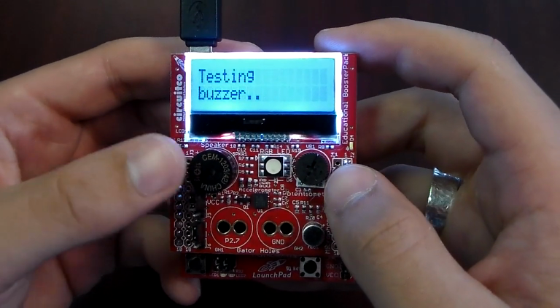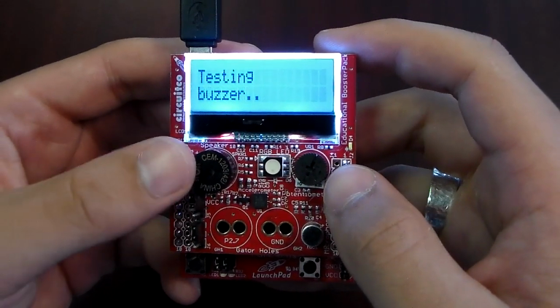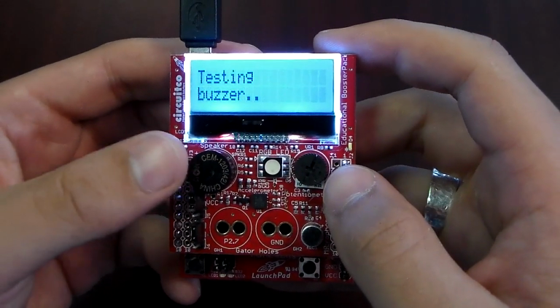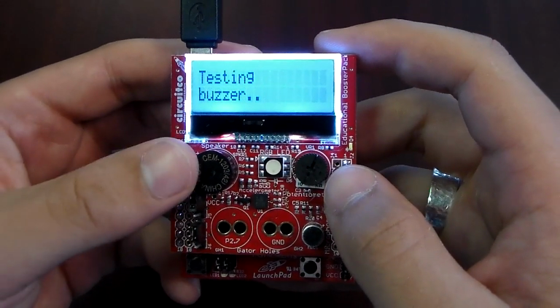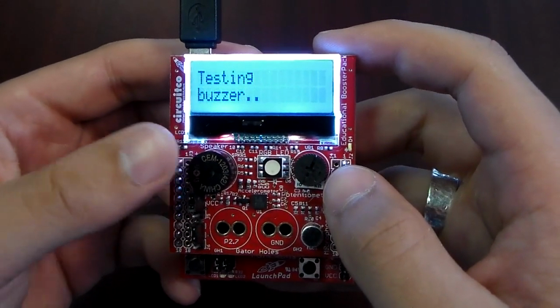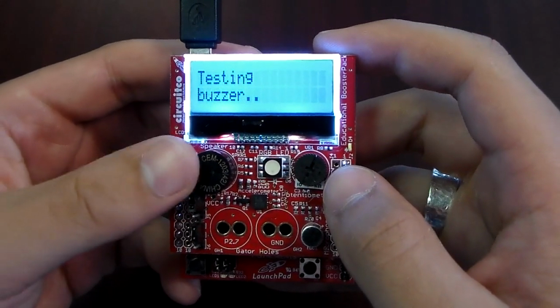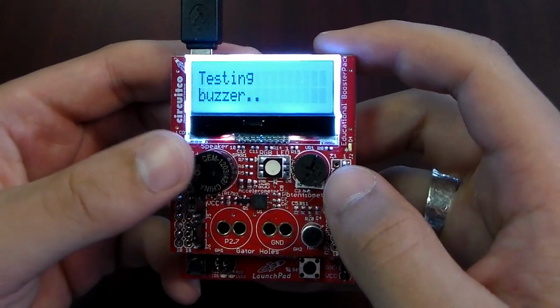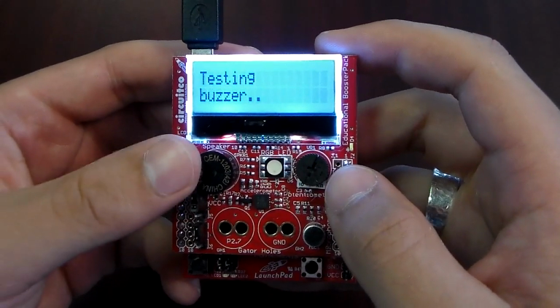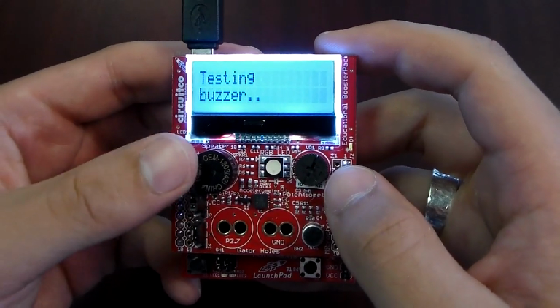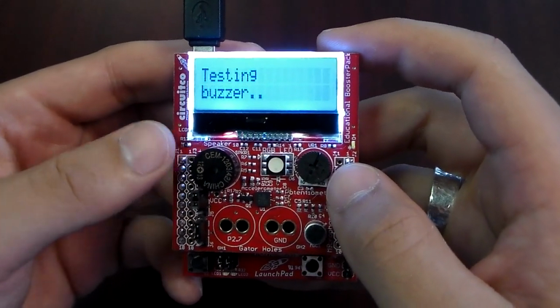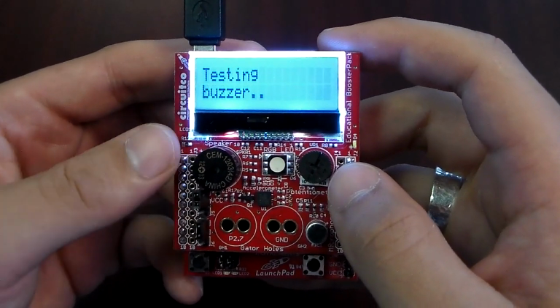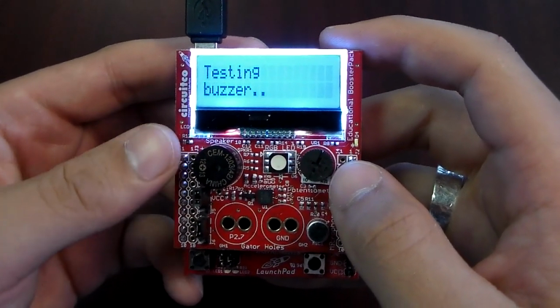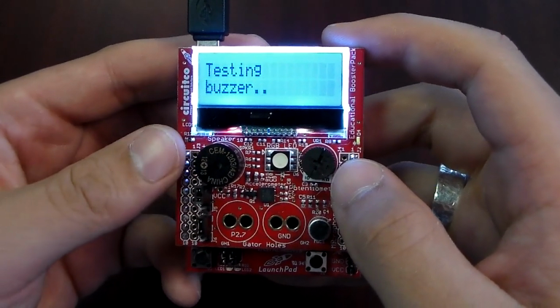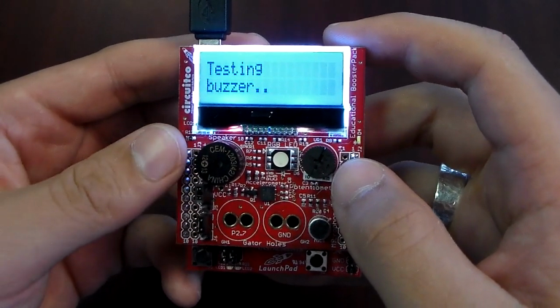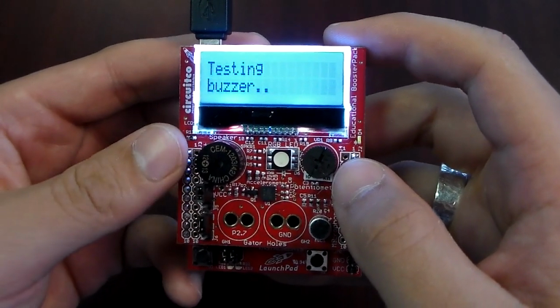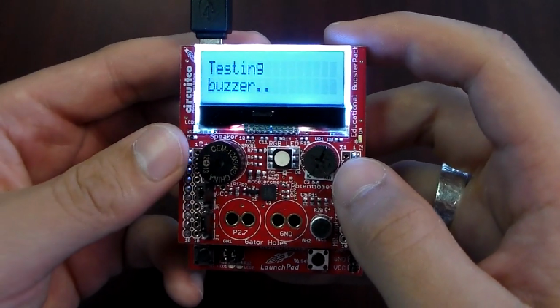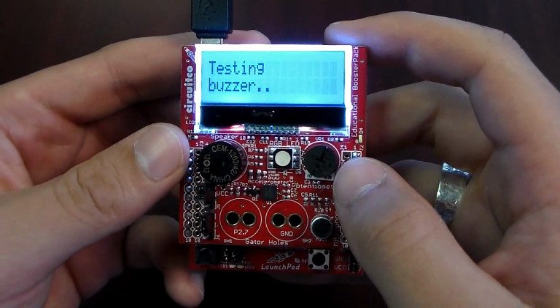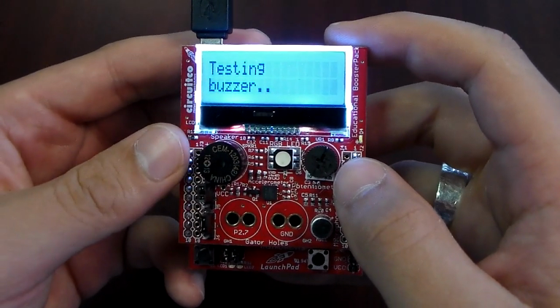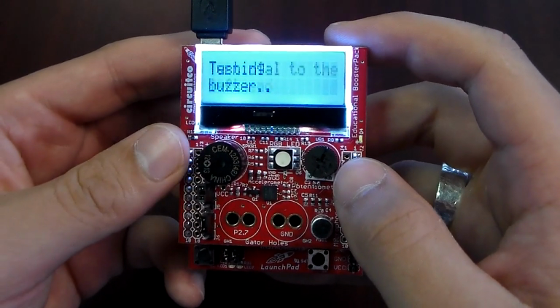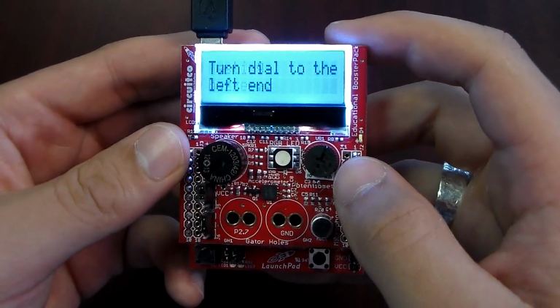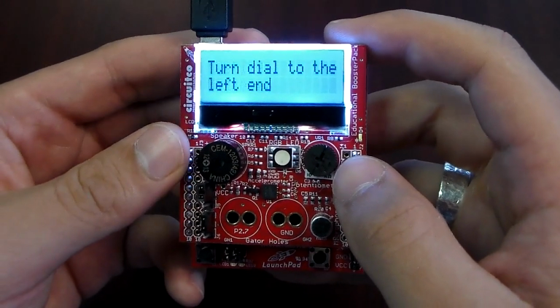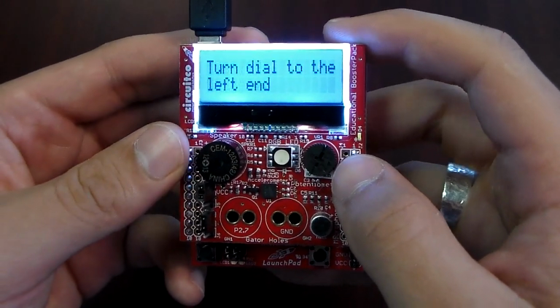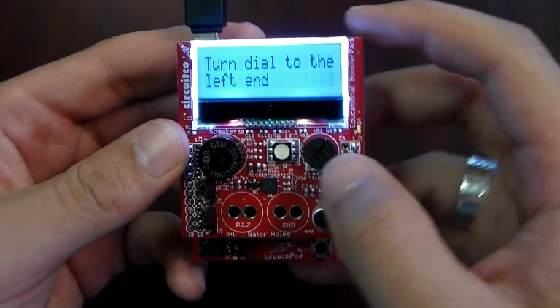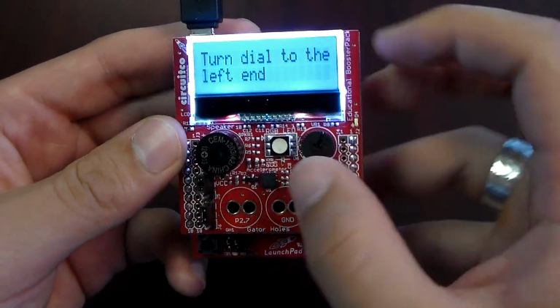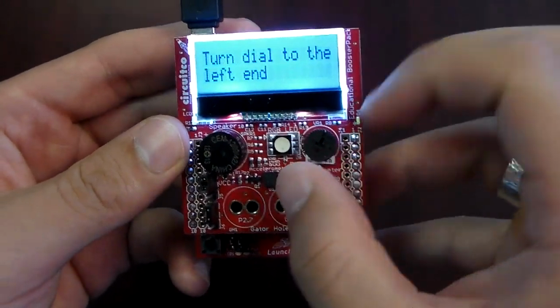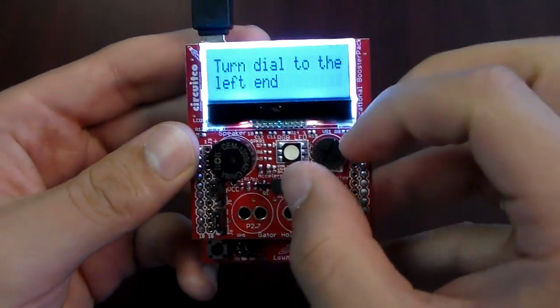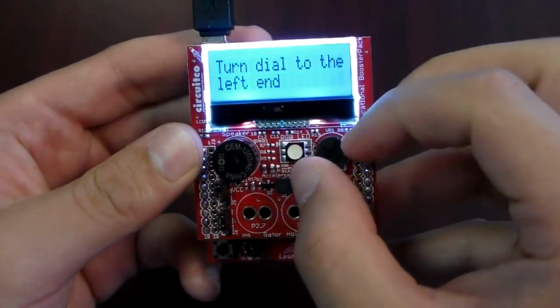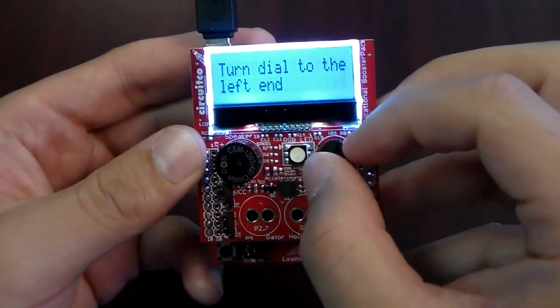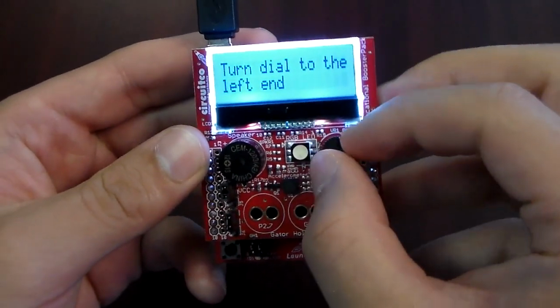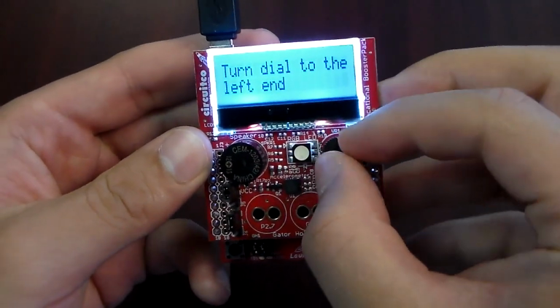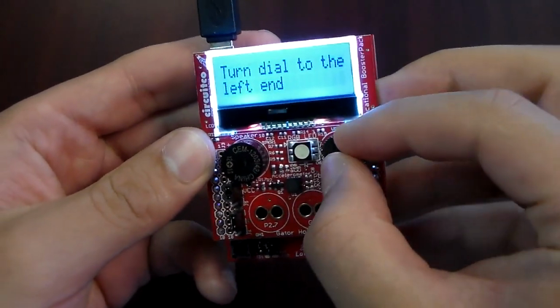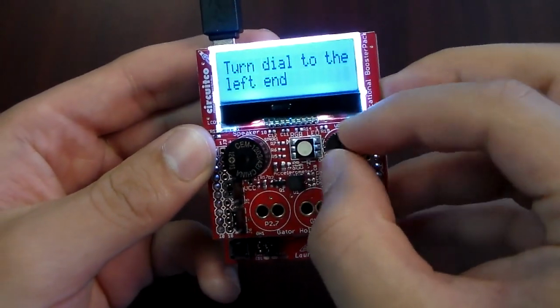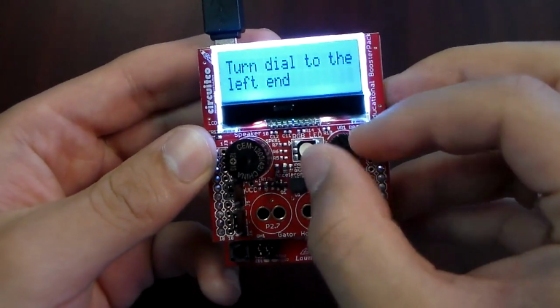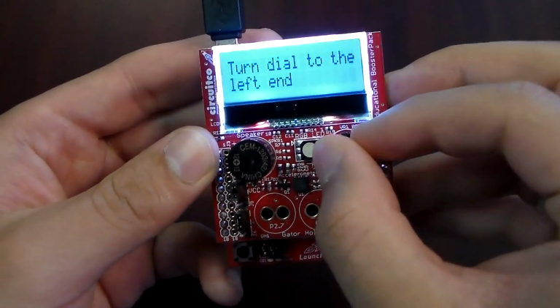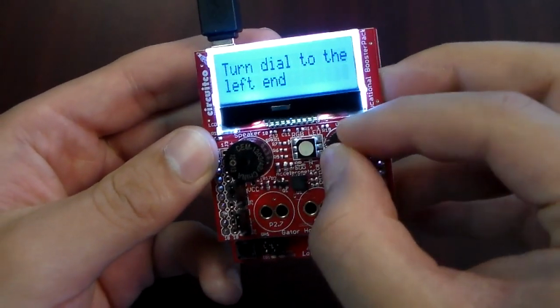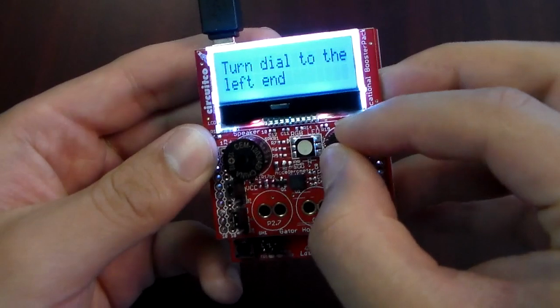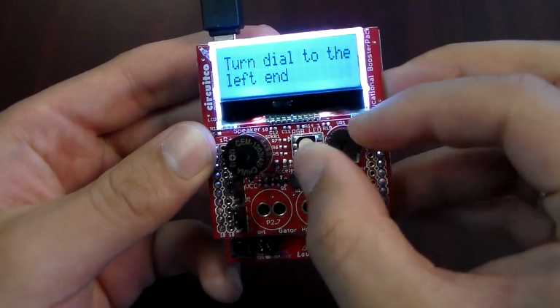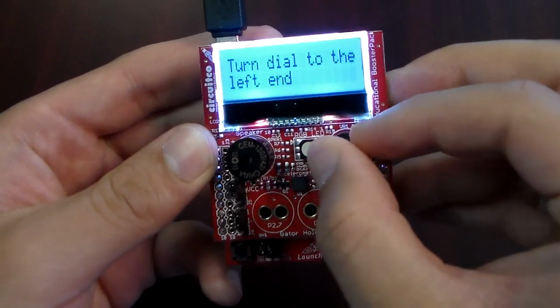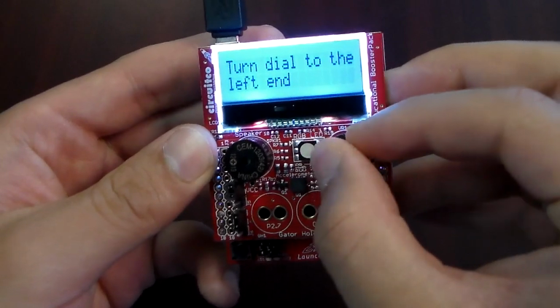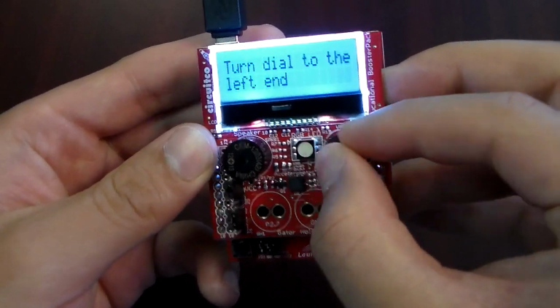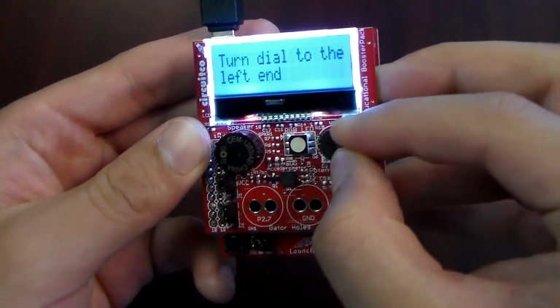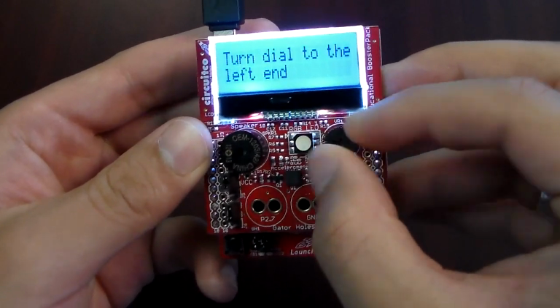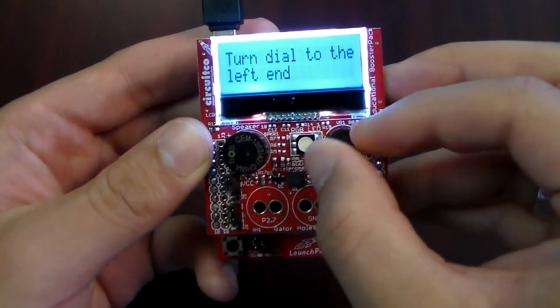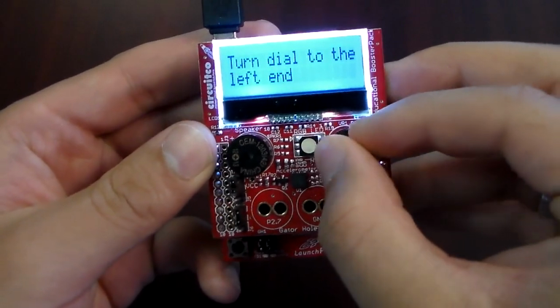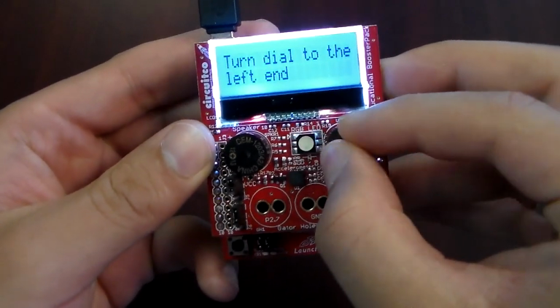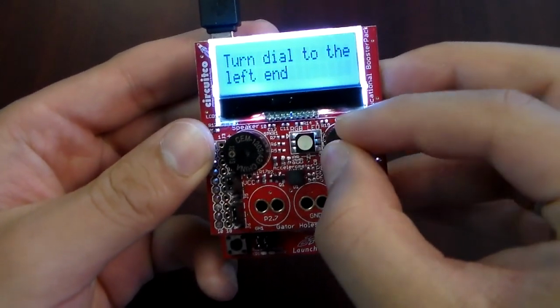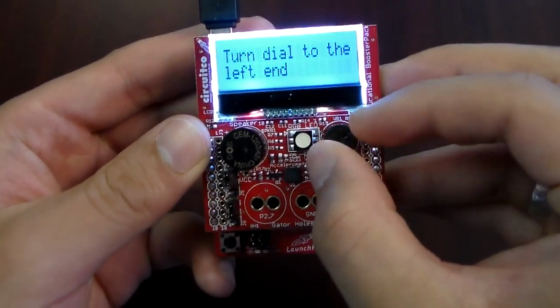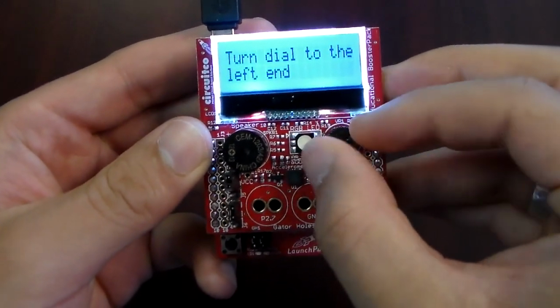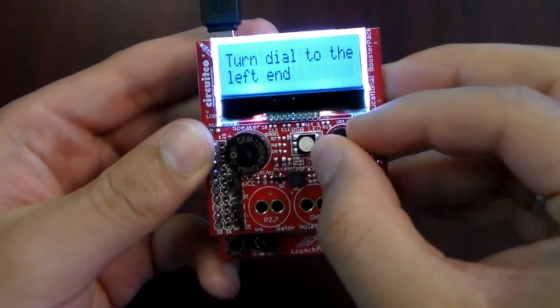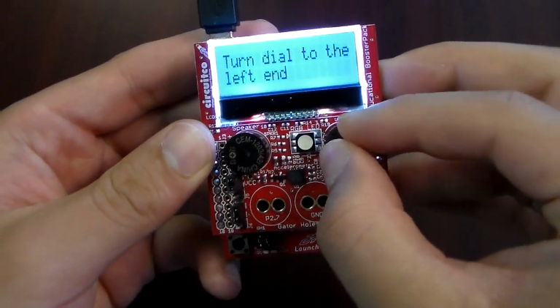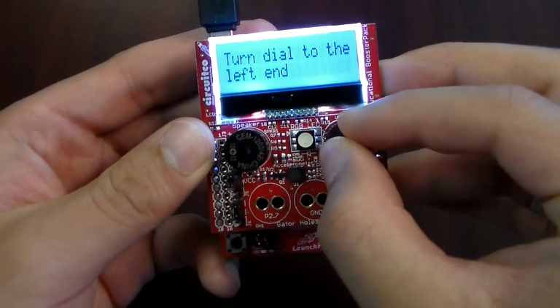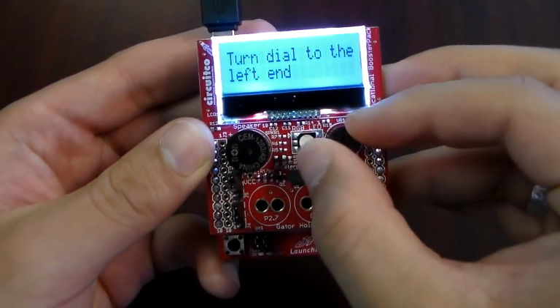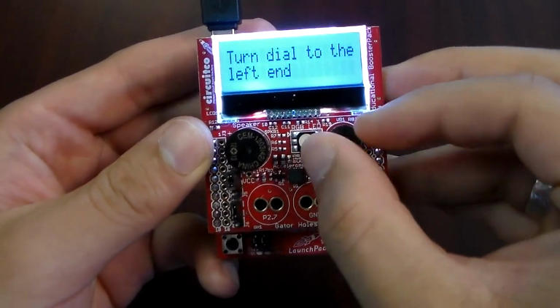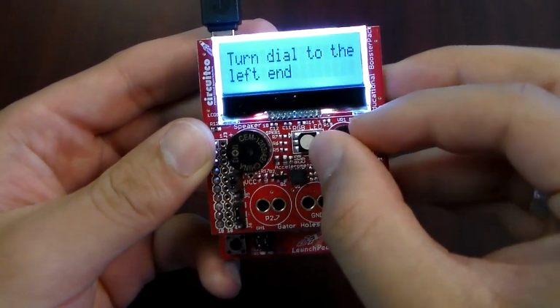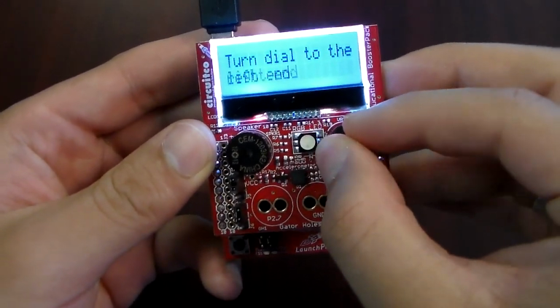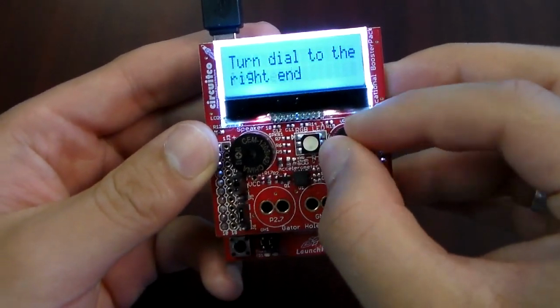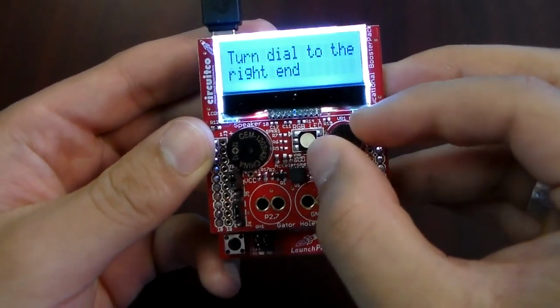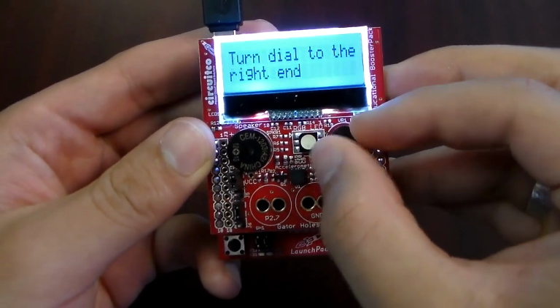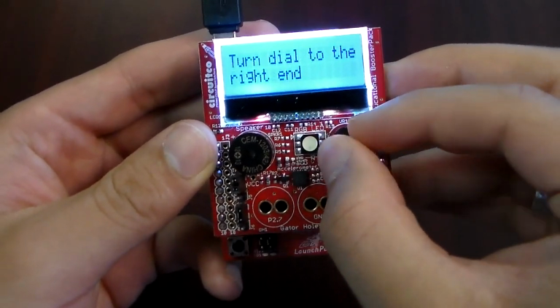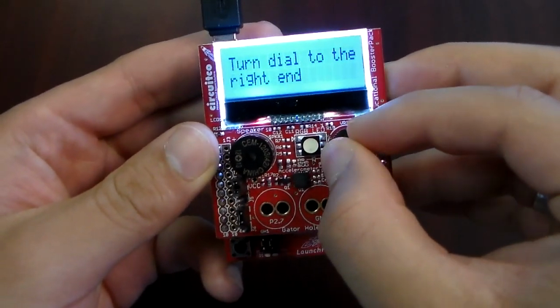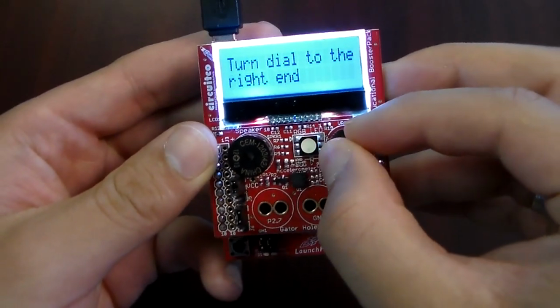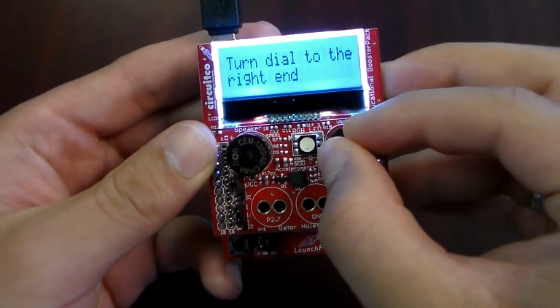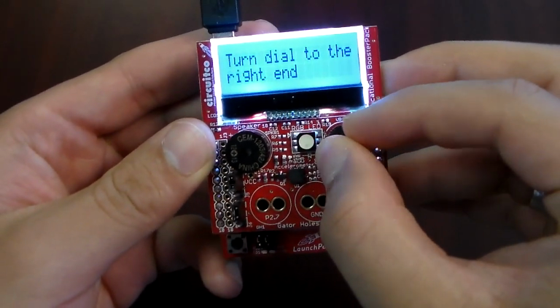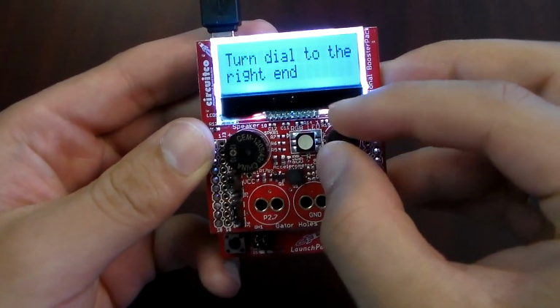Now you're hearing the speaker on the Educational Booster Pack. Now I'm testing the different levels of resistance provided by the potentiometer.